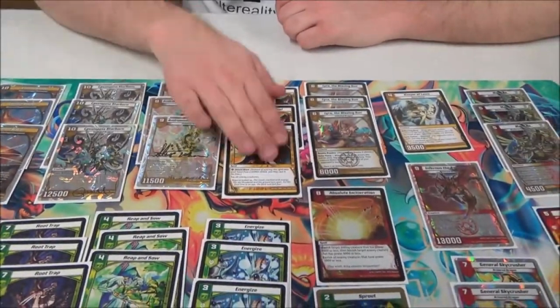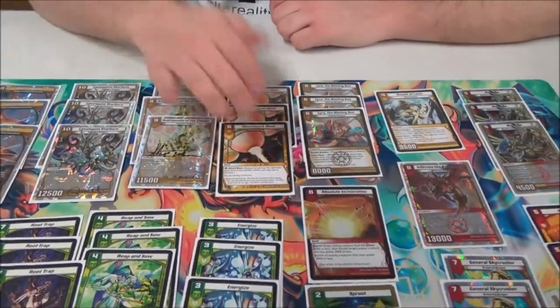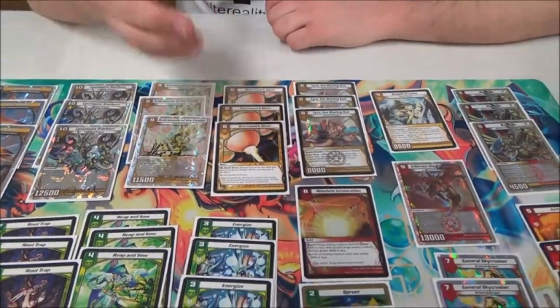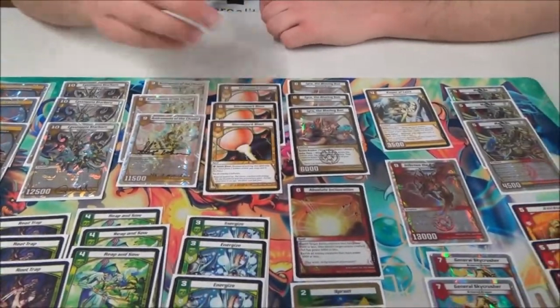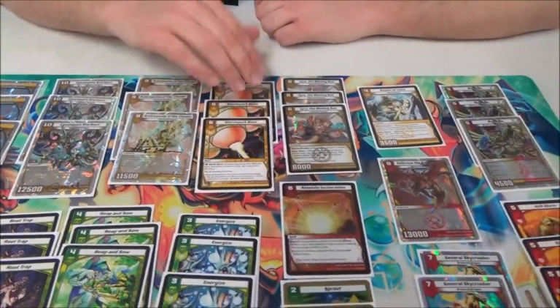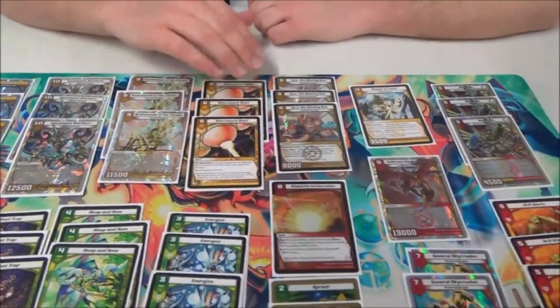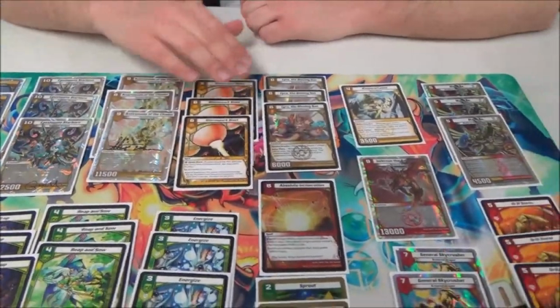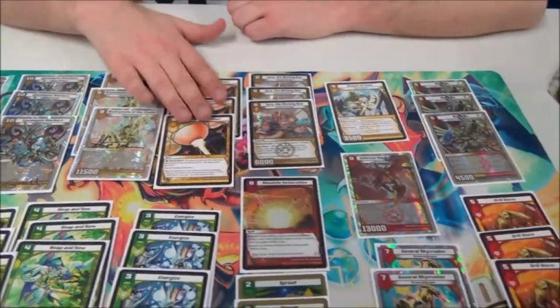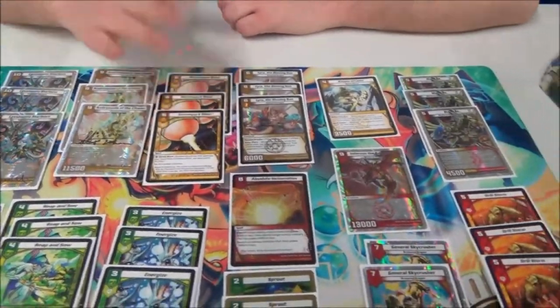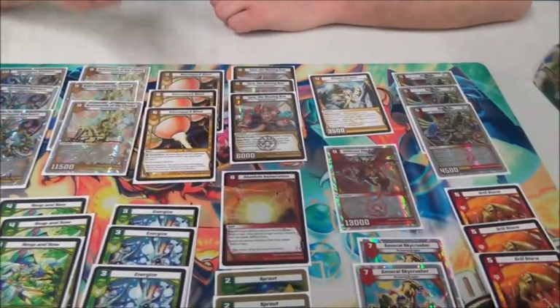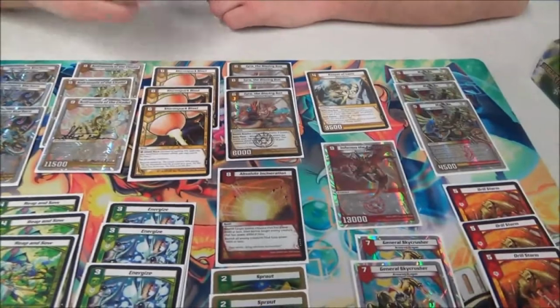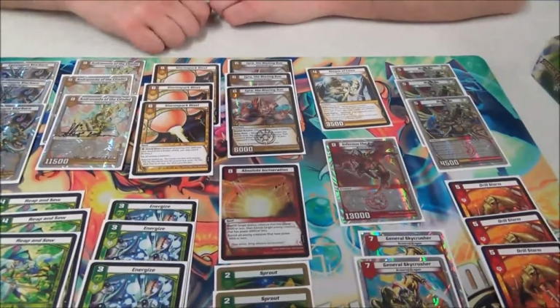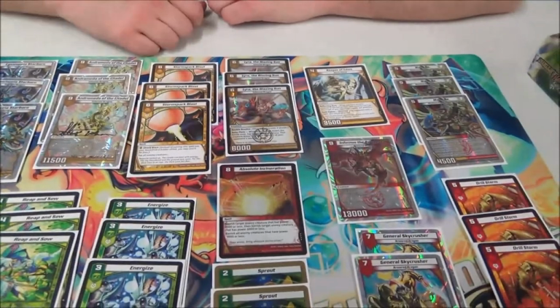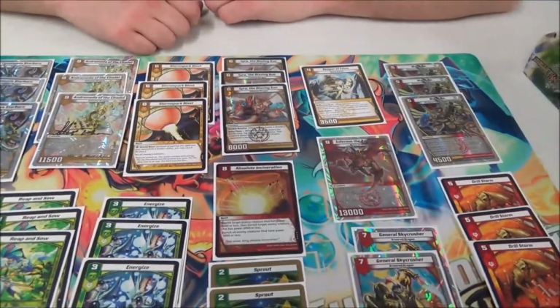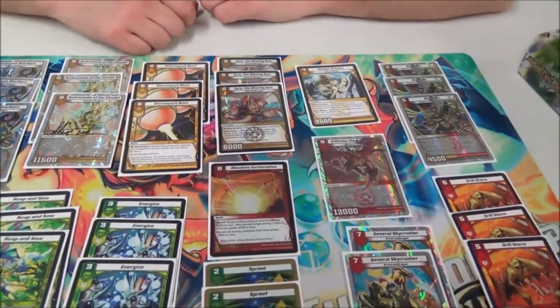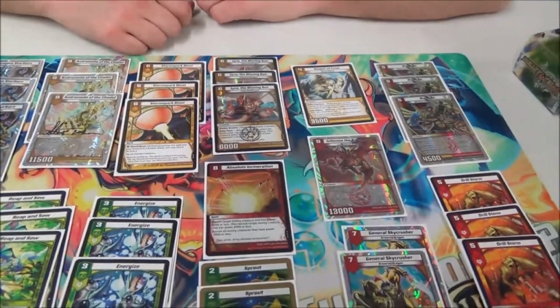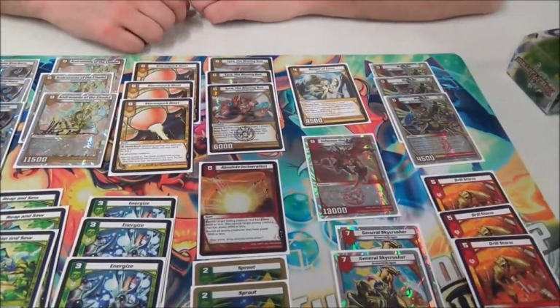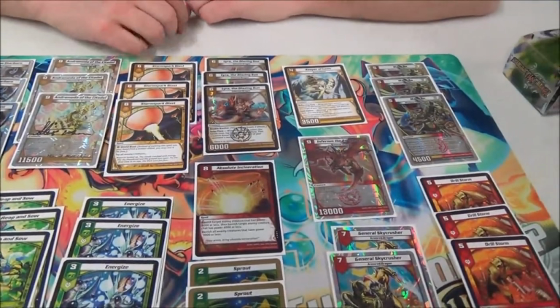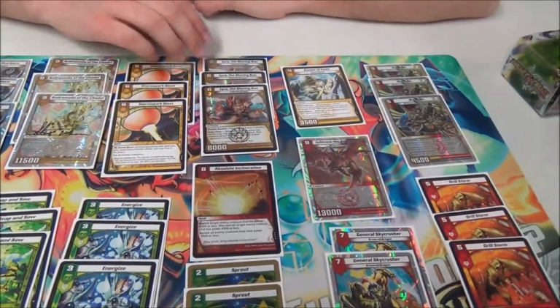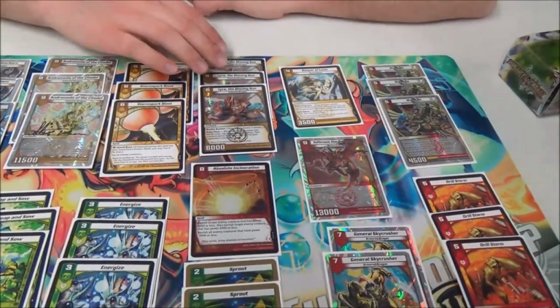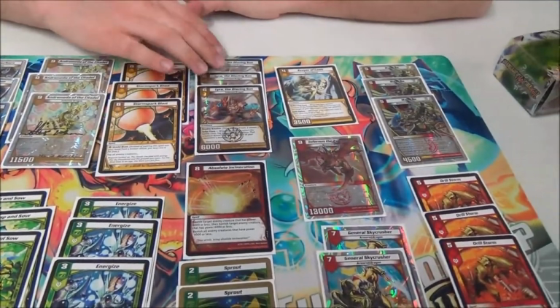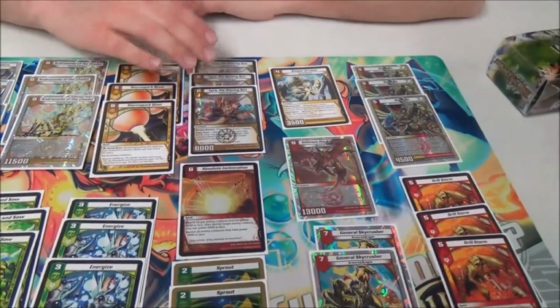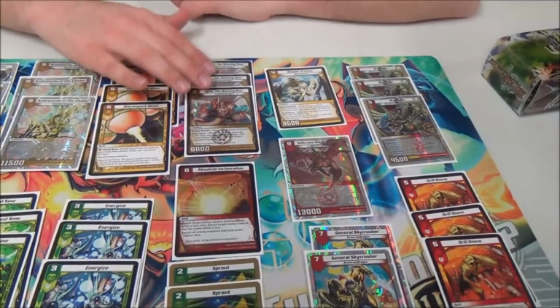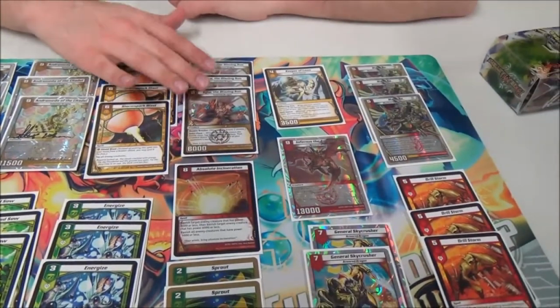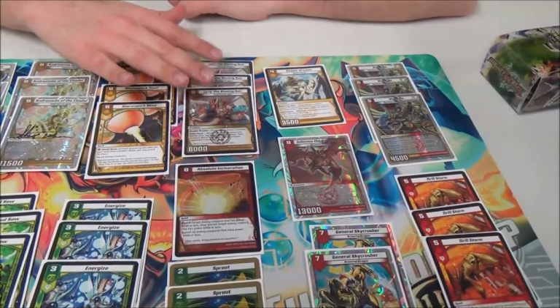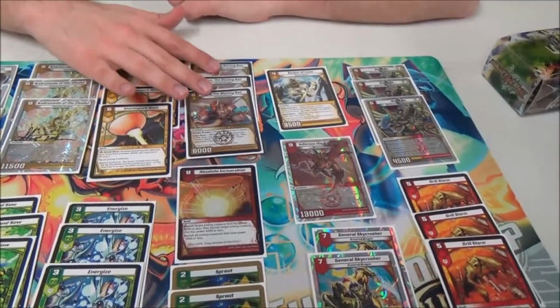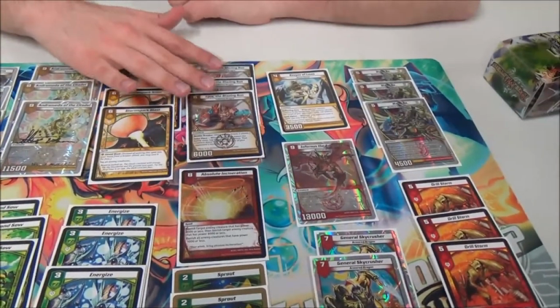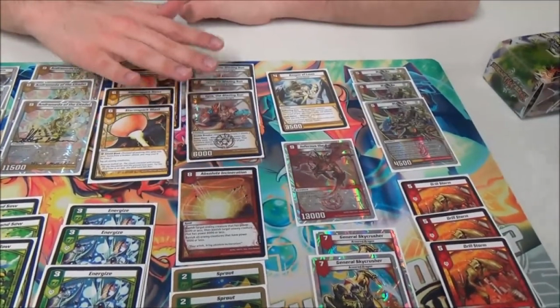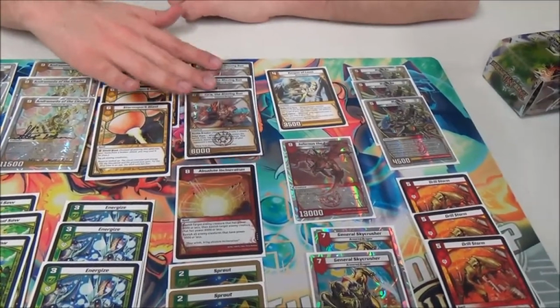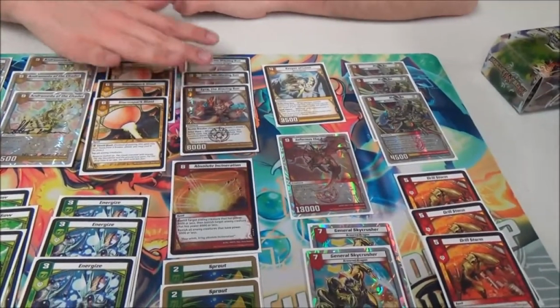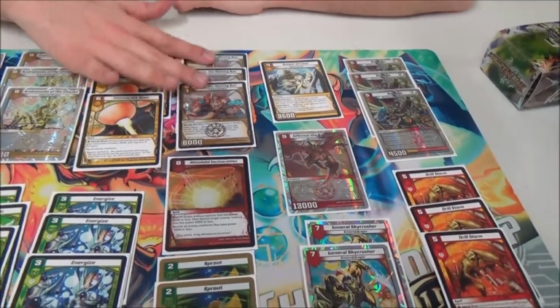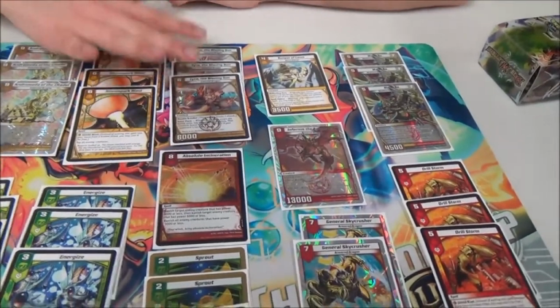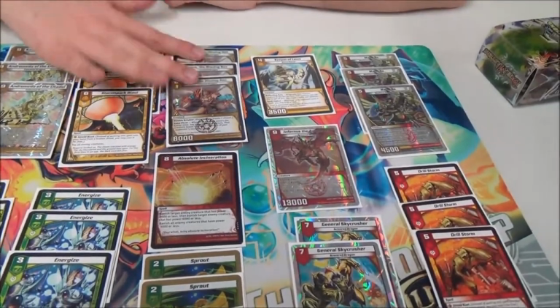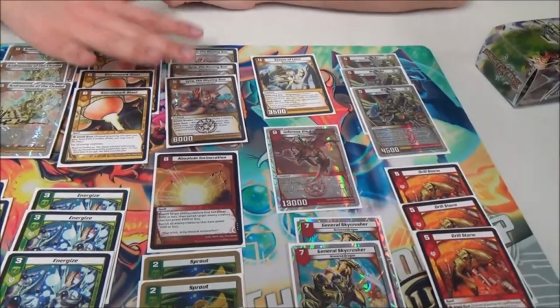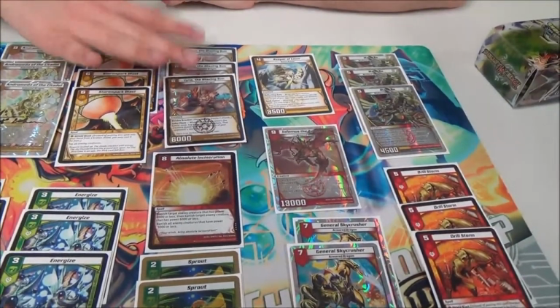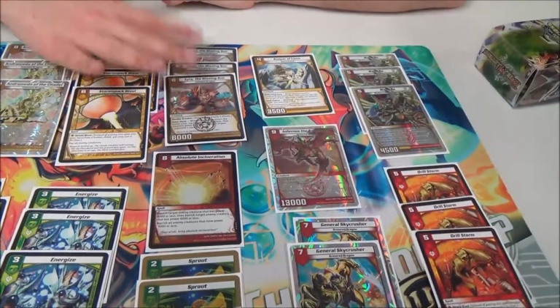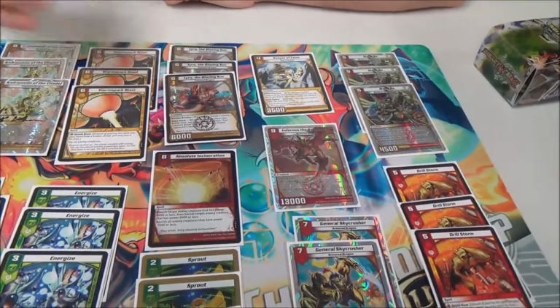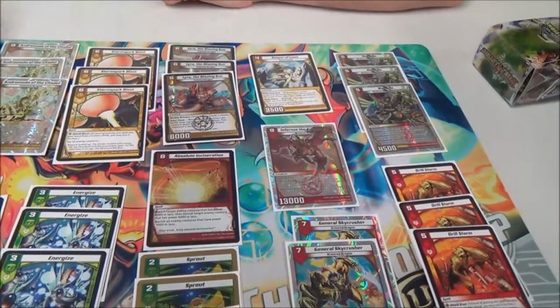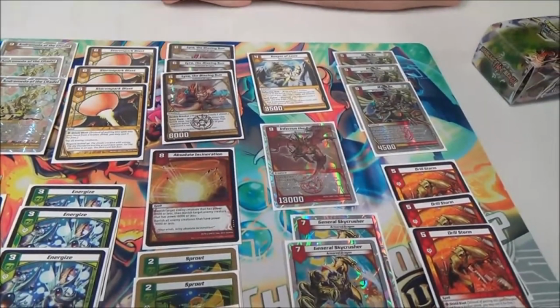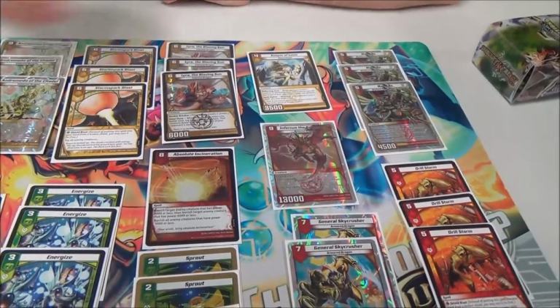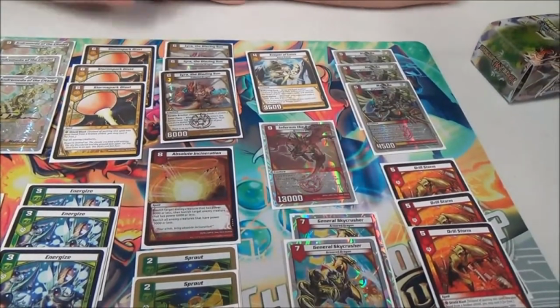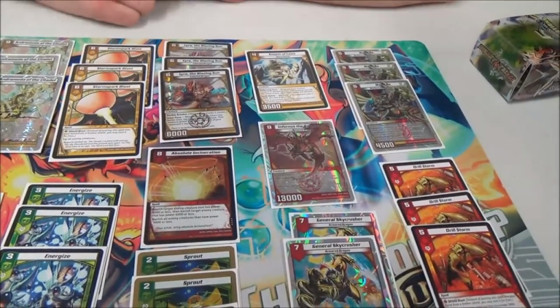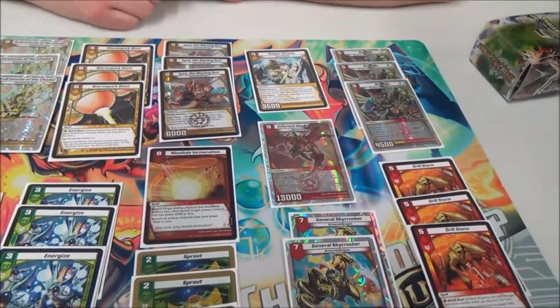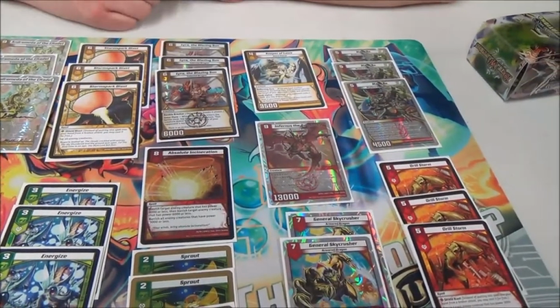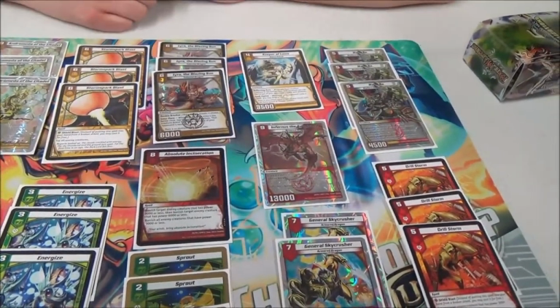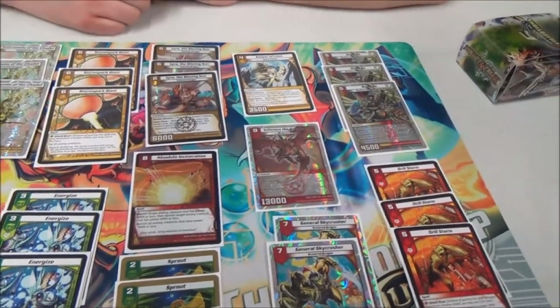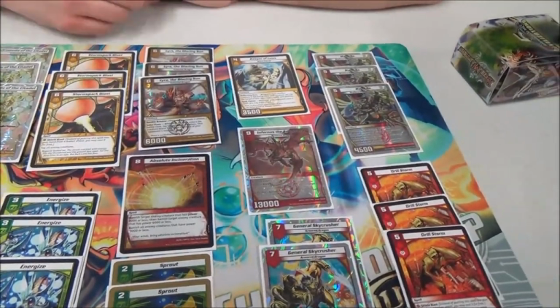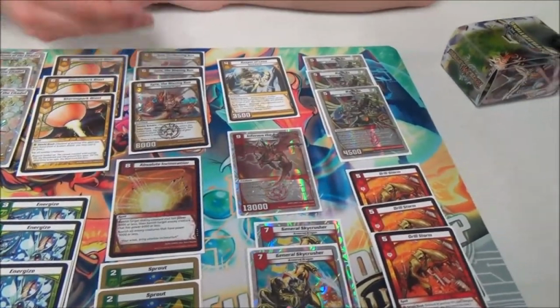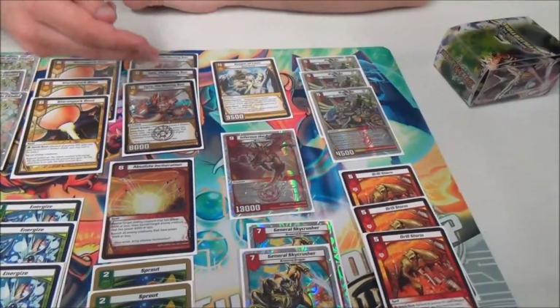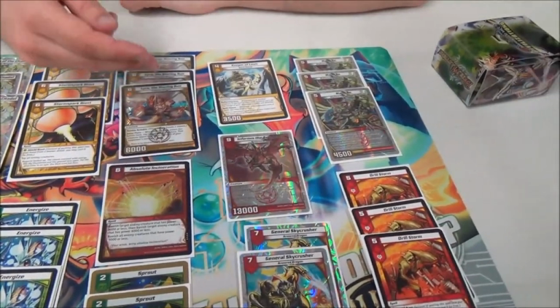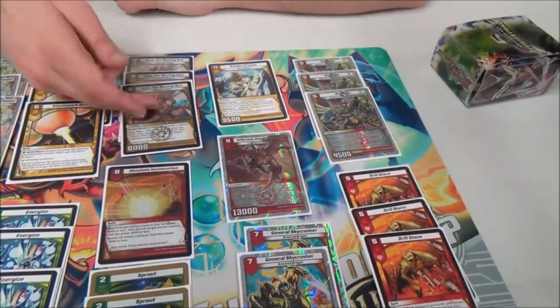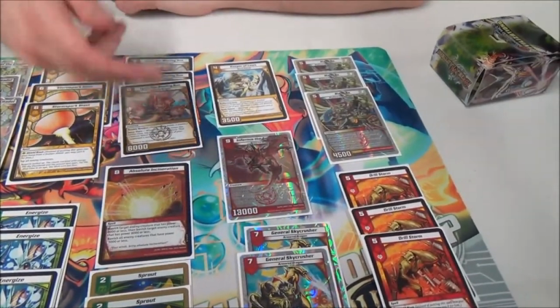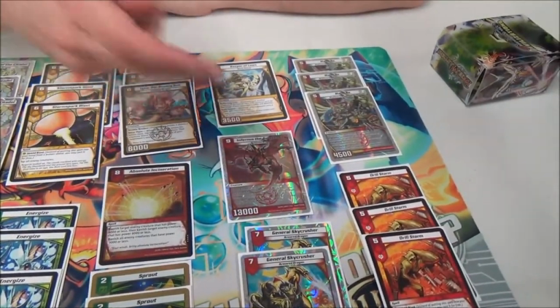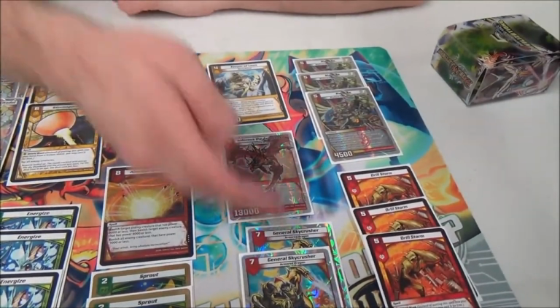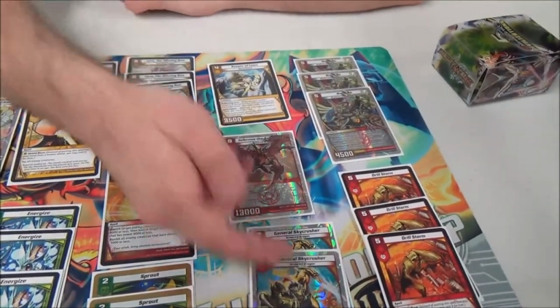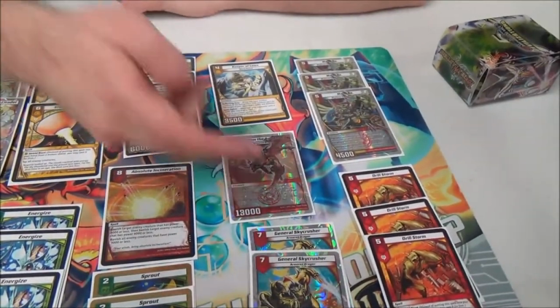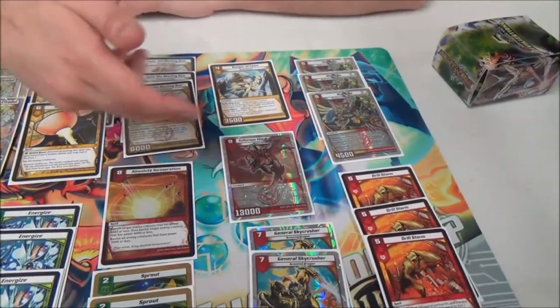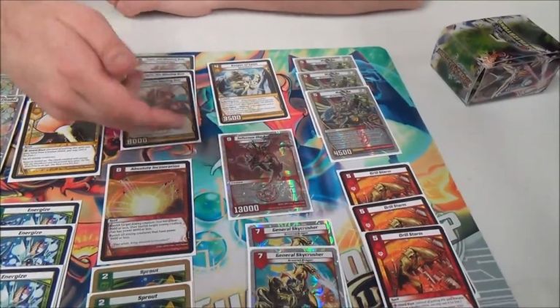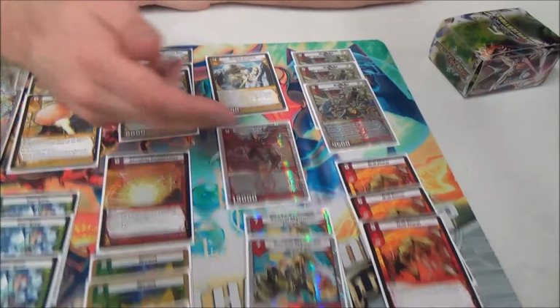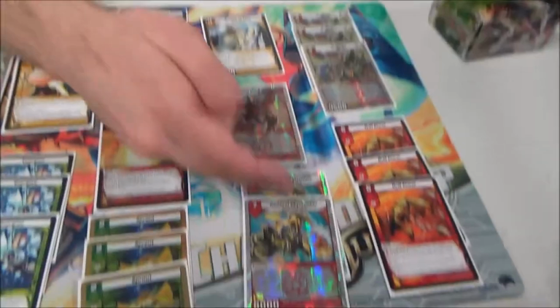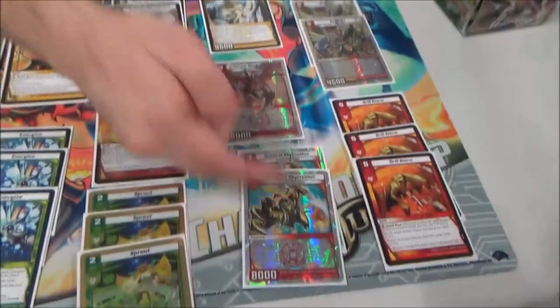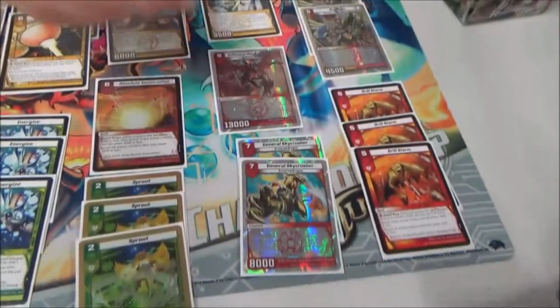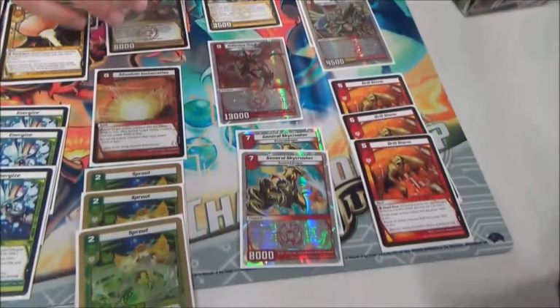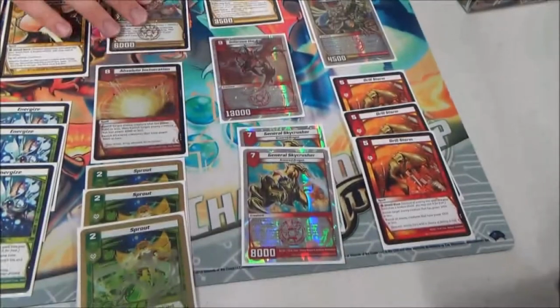Three Storm Sparks — one of the best Shield Blasts. Three Lyra, it just helps you progress faster. And Lyra into Skycrusher was really, really good.